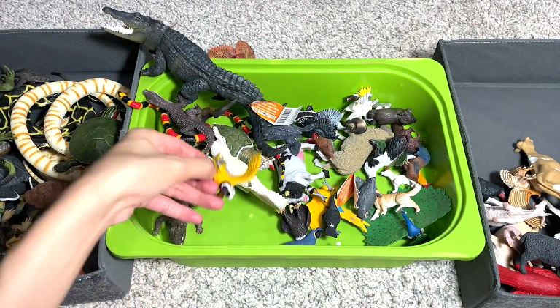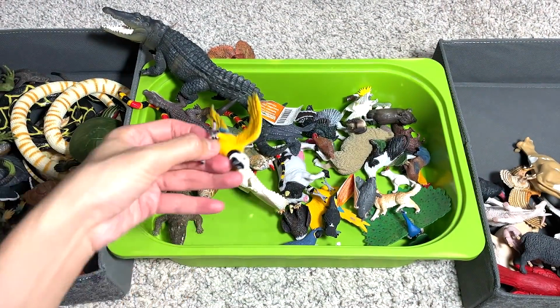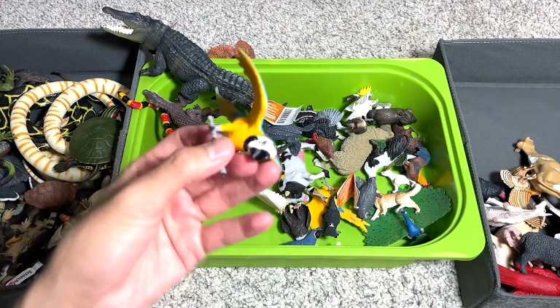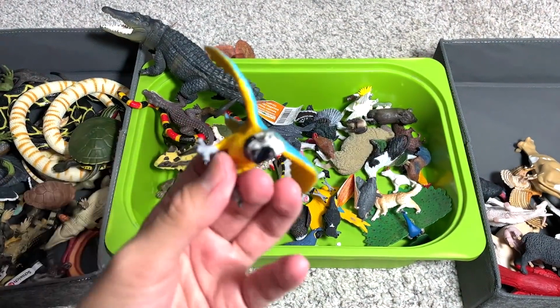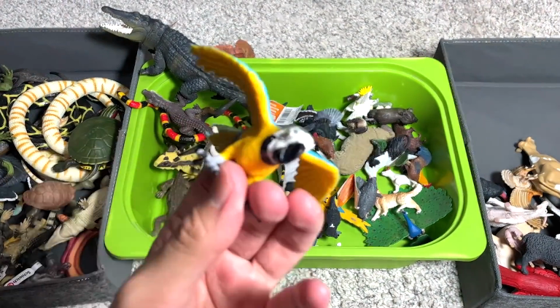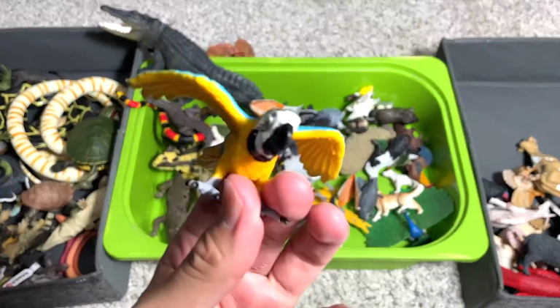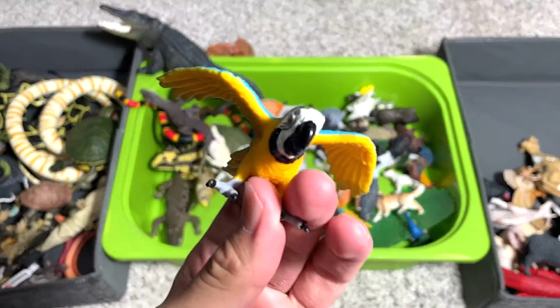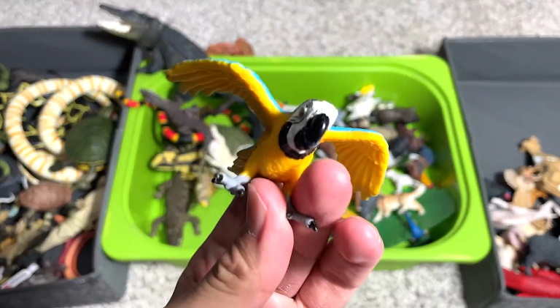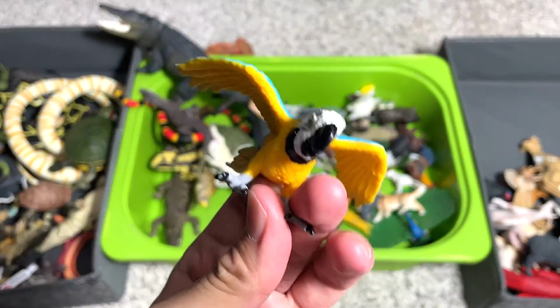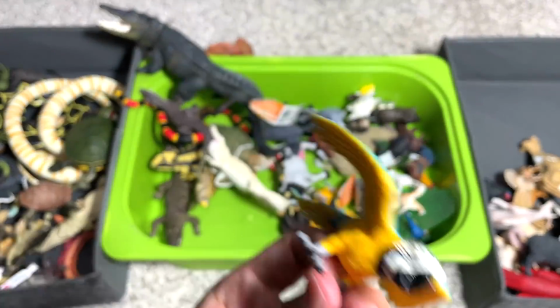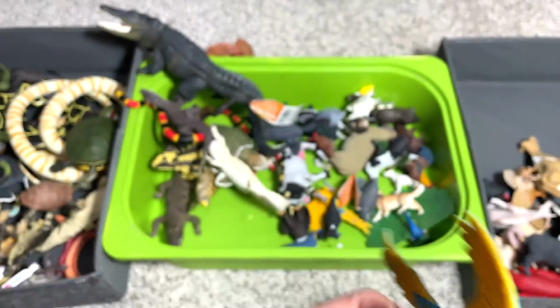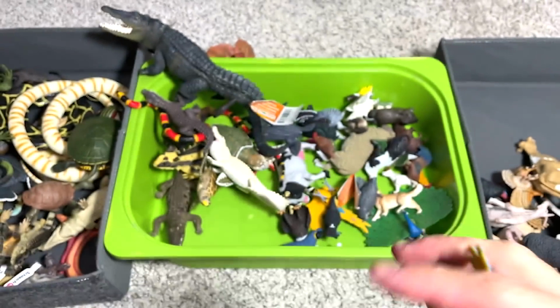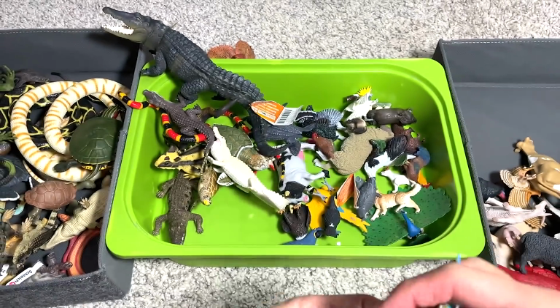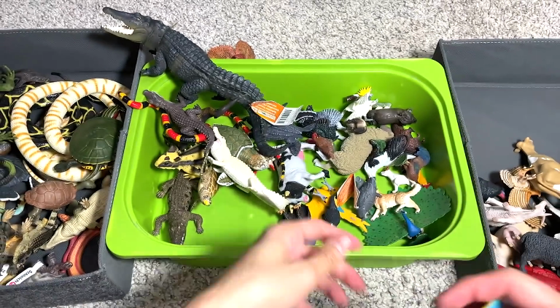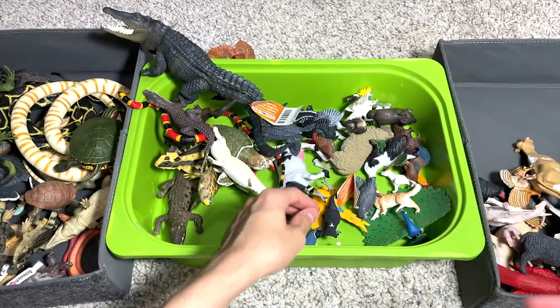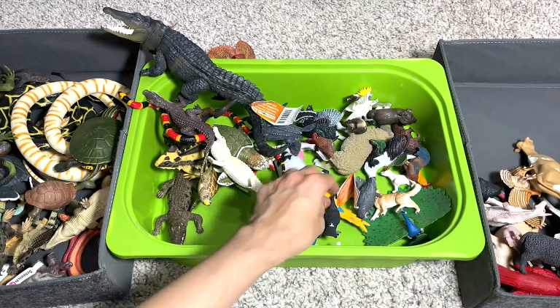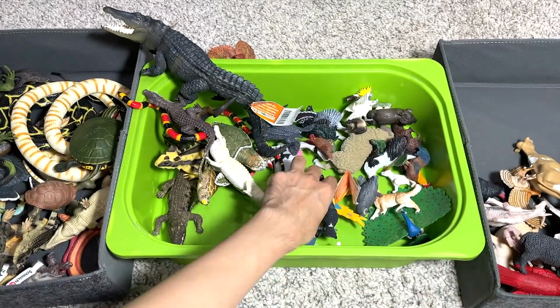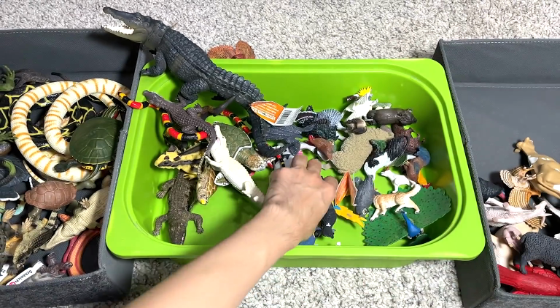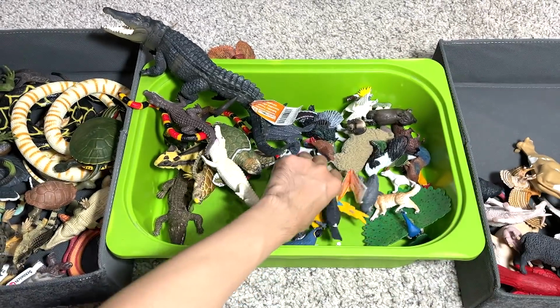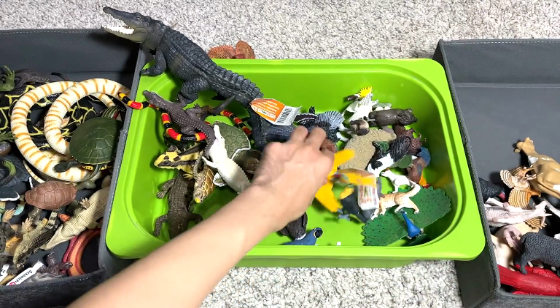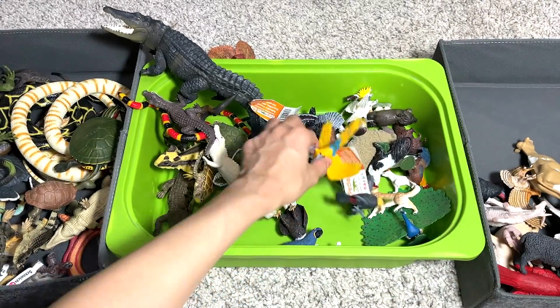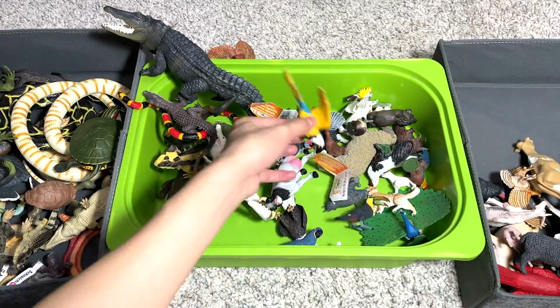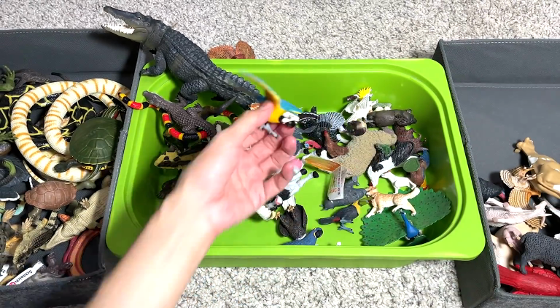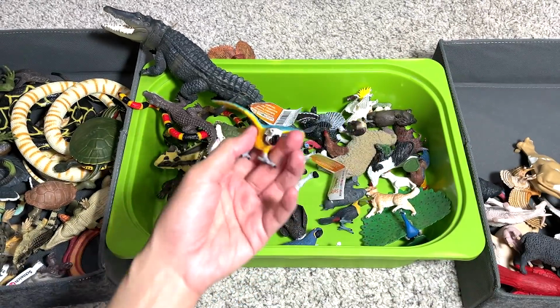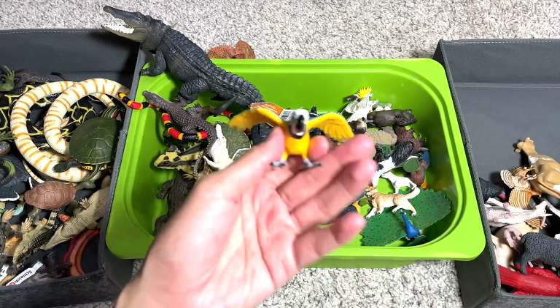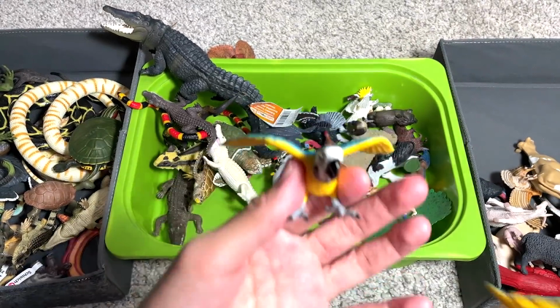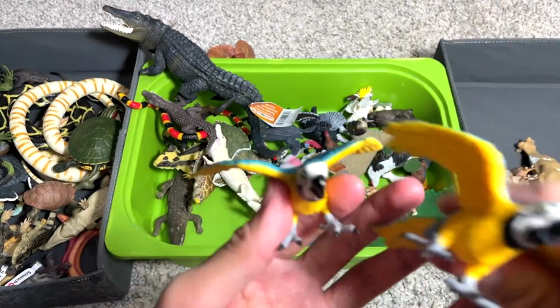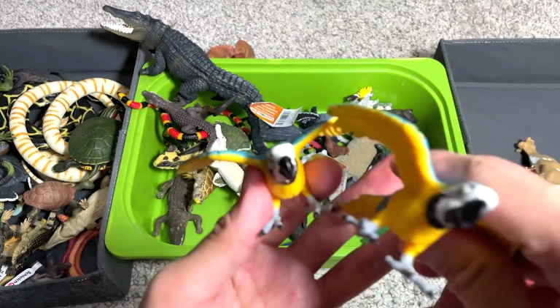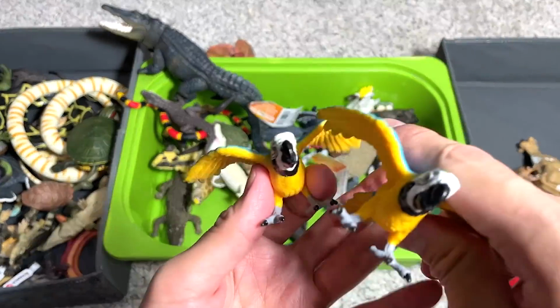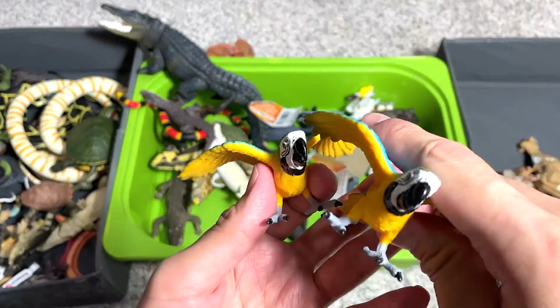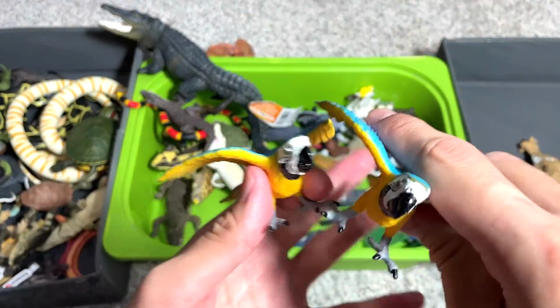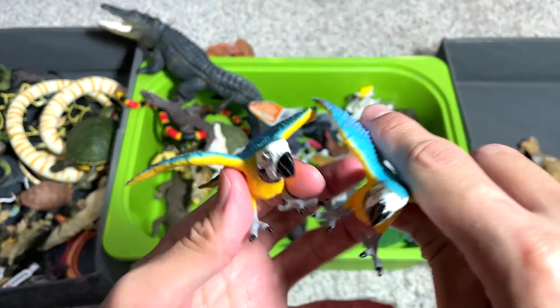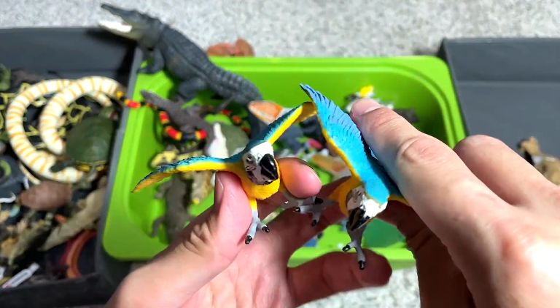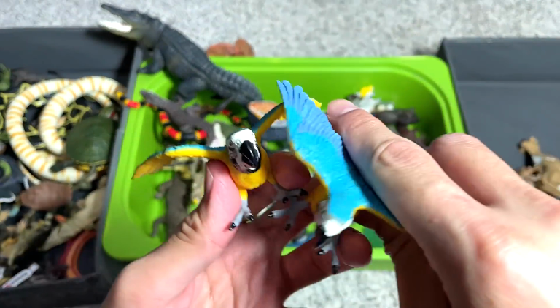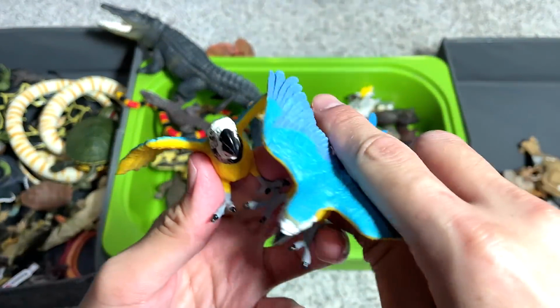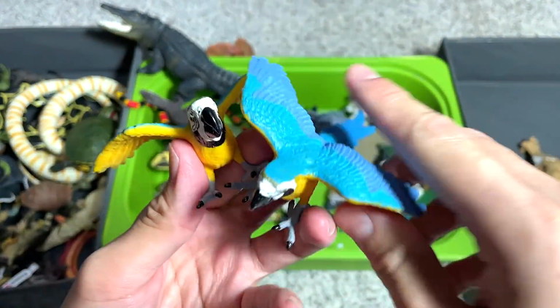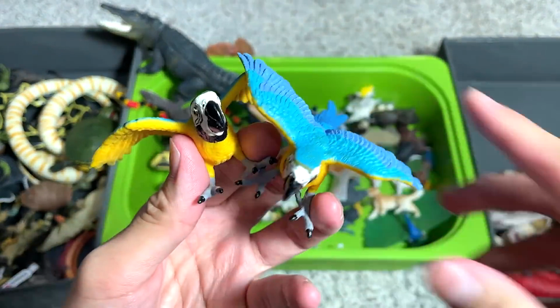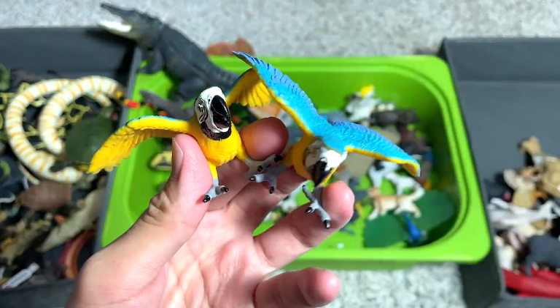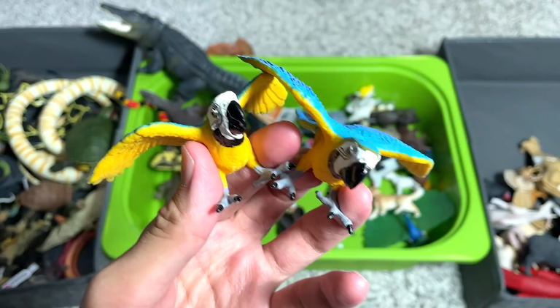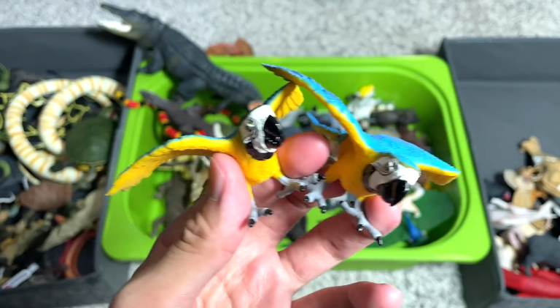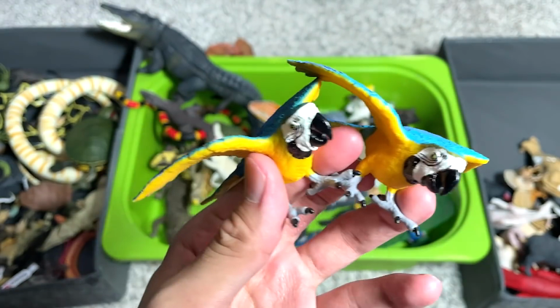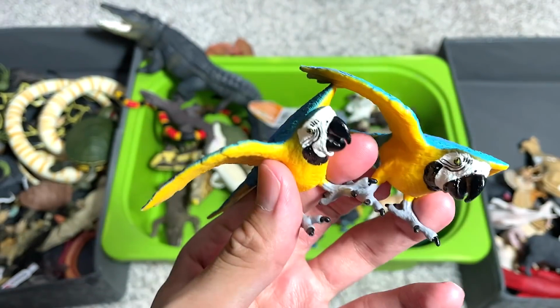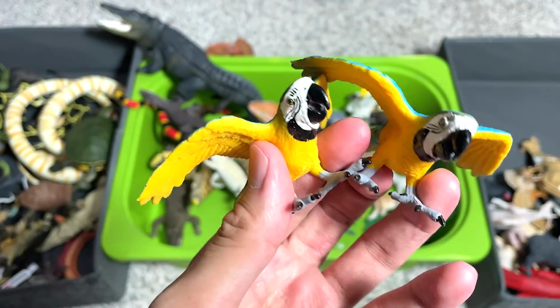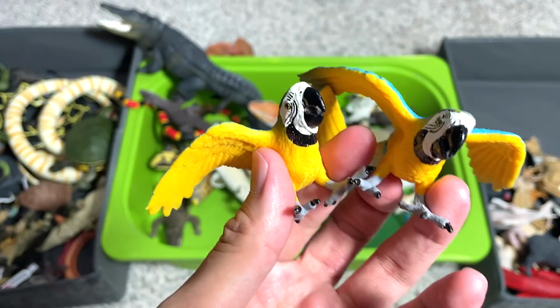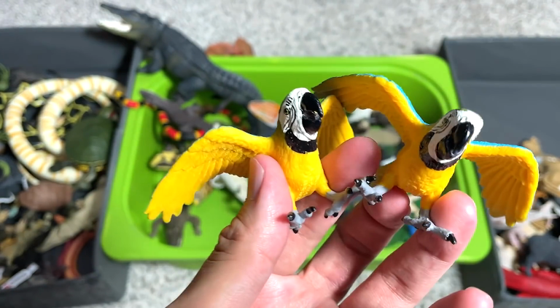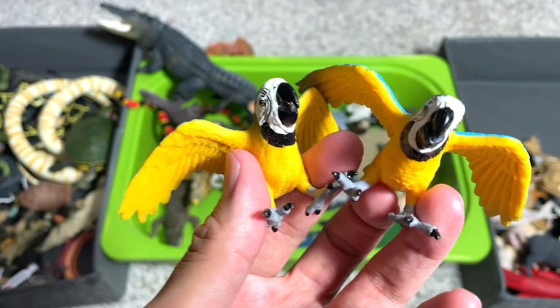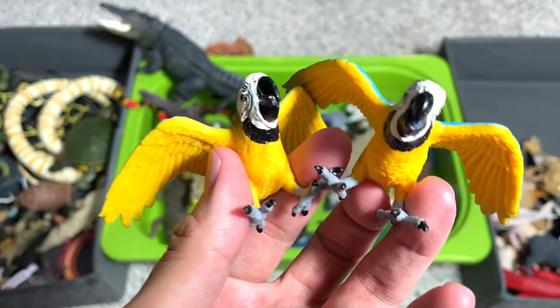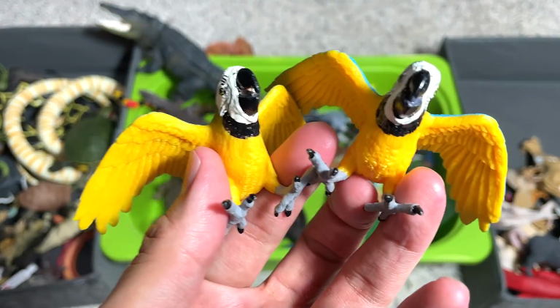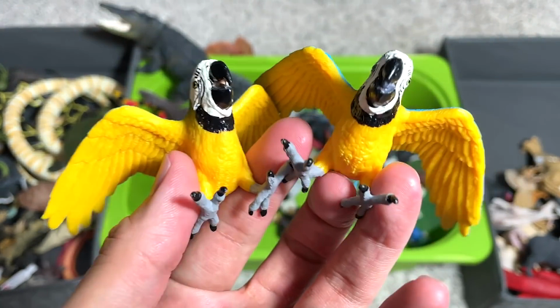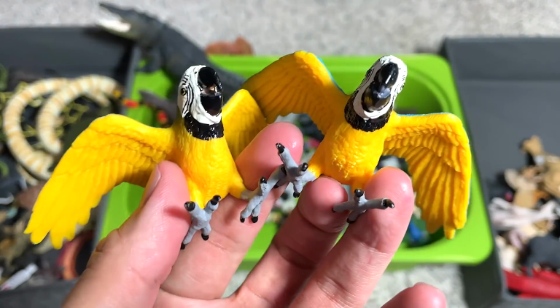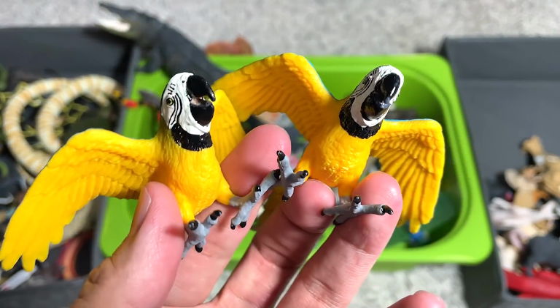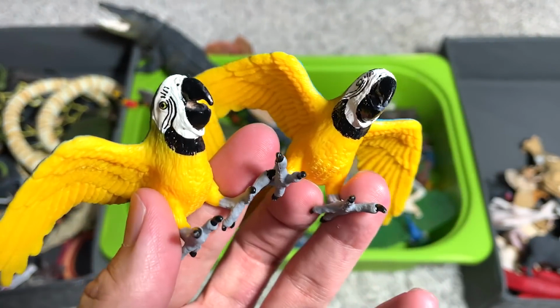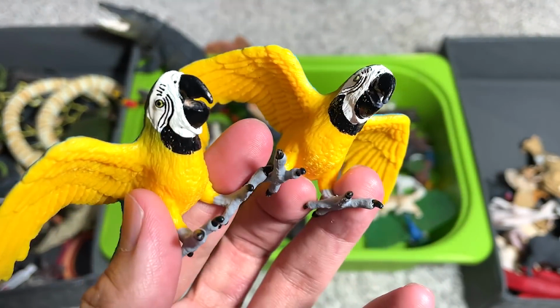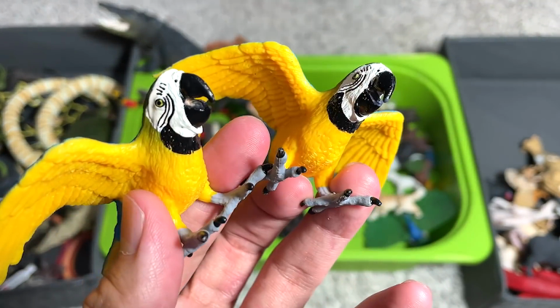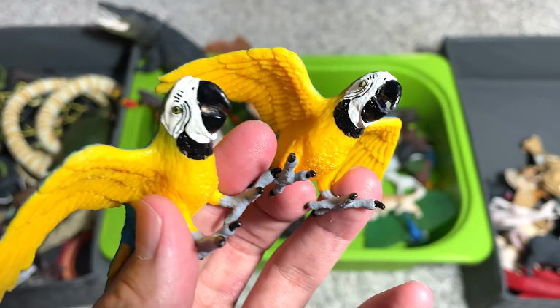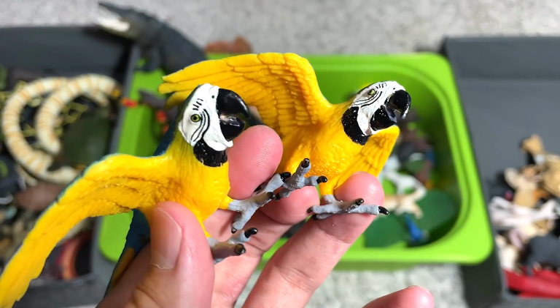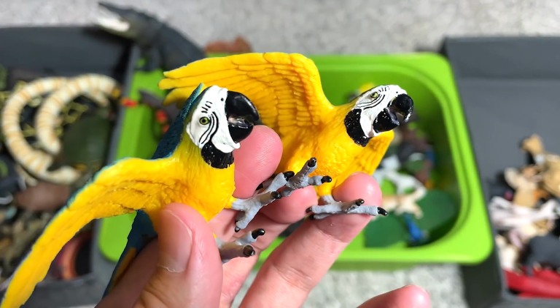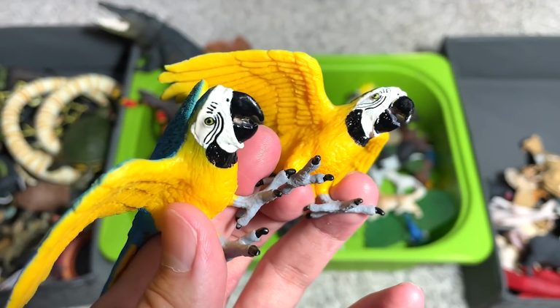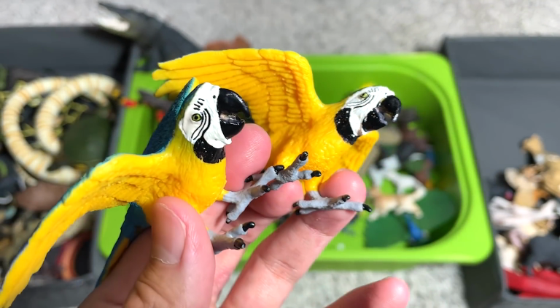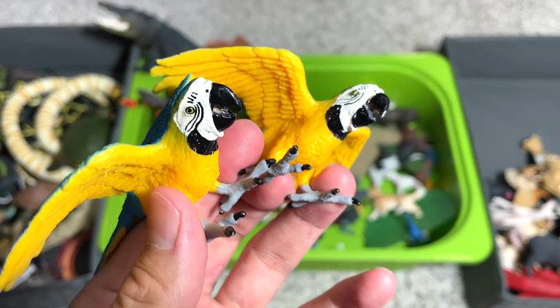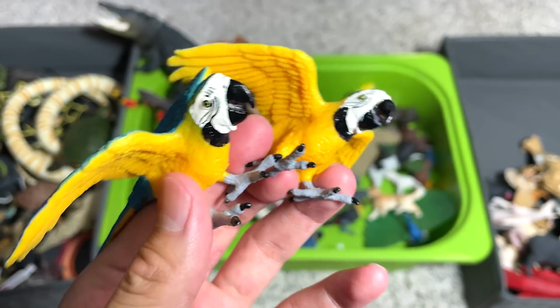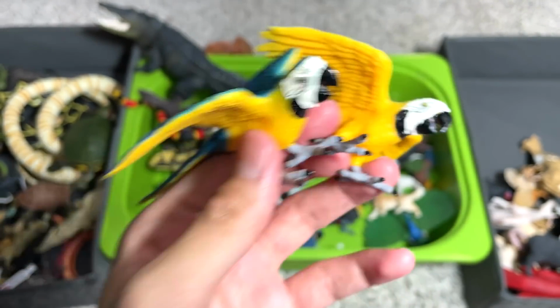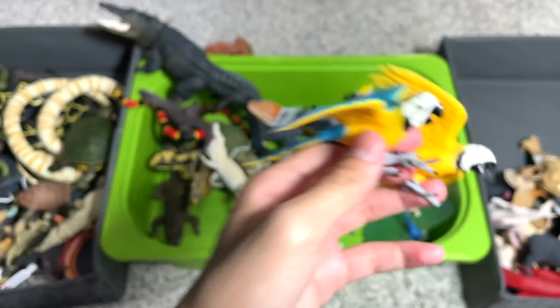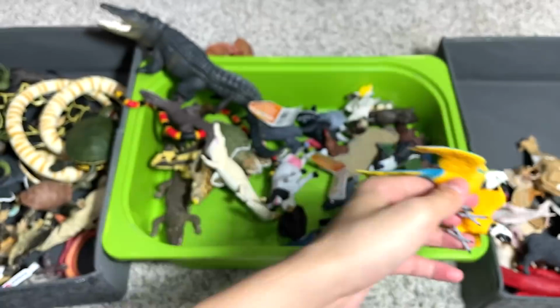This is a giant tortoise. A macaw — we have two of them, to be exact. I actually bought two figures of the exact same sculpt.